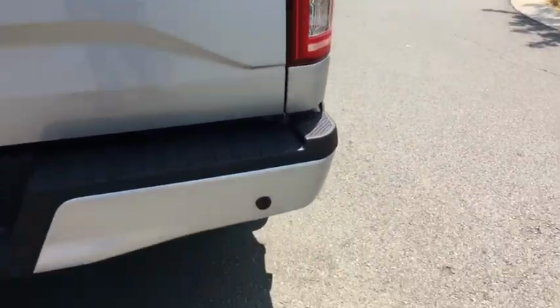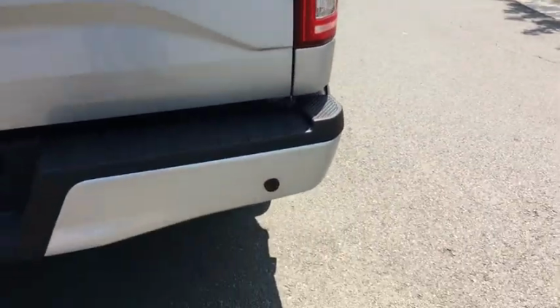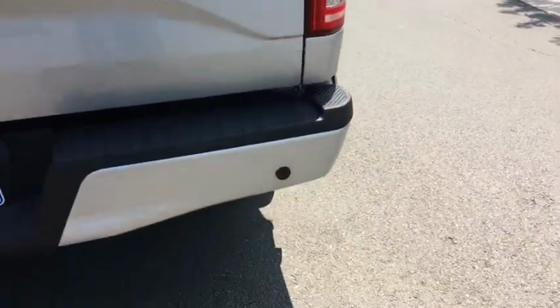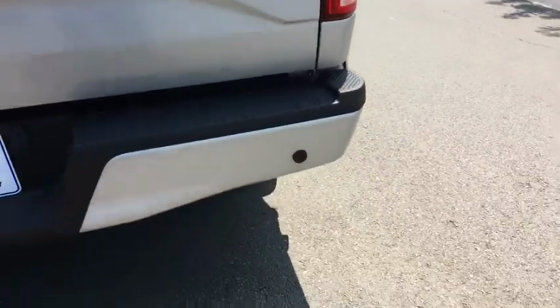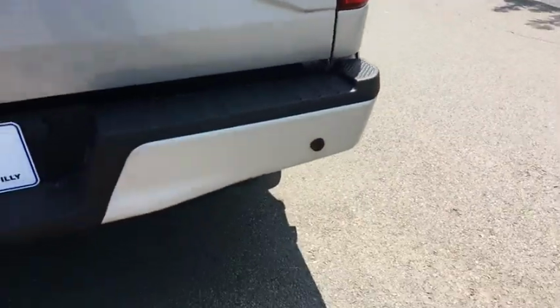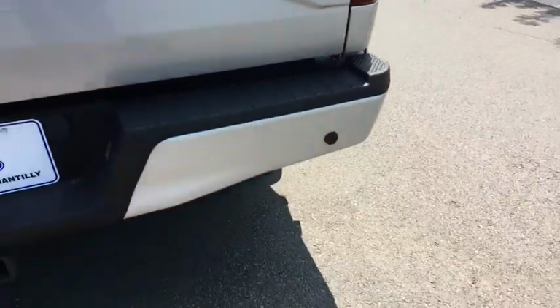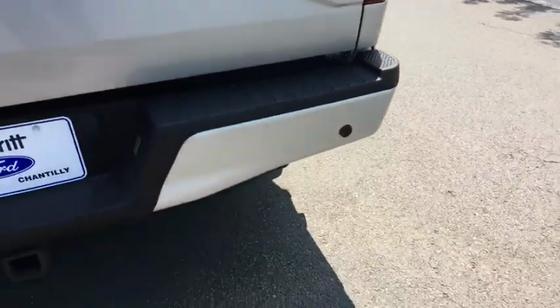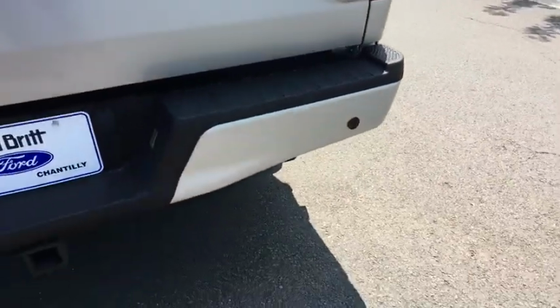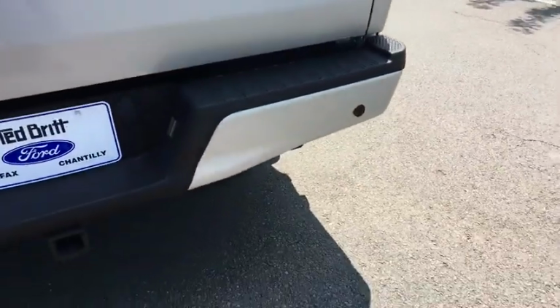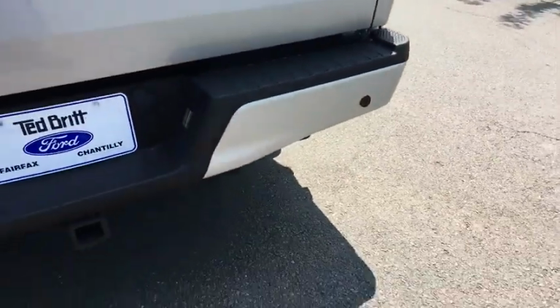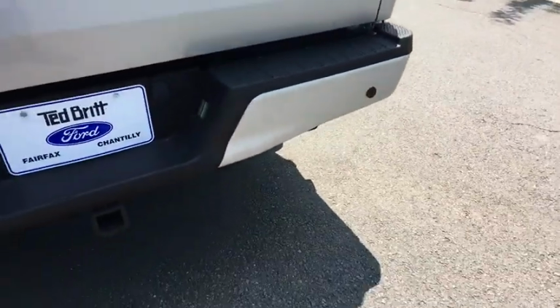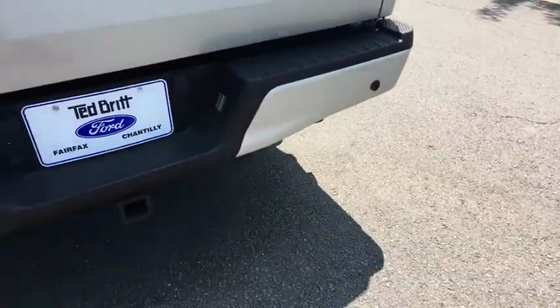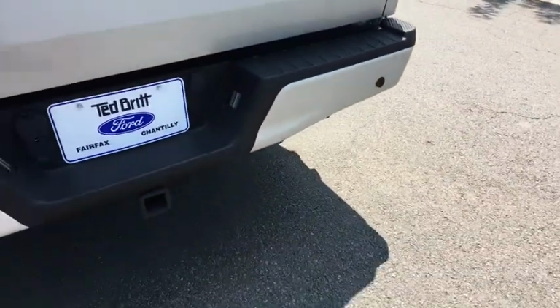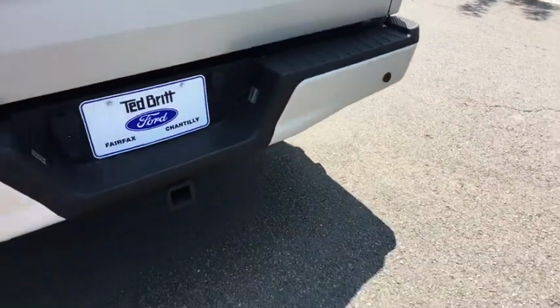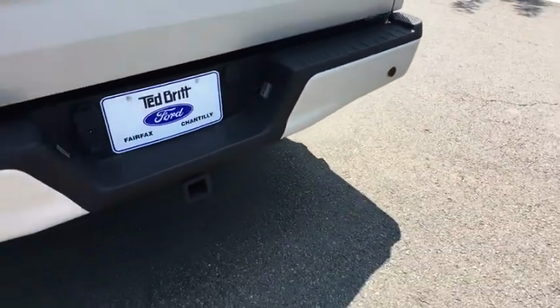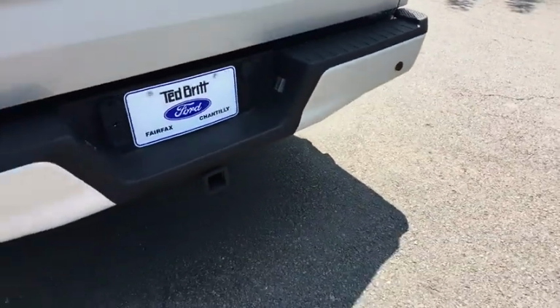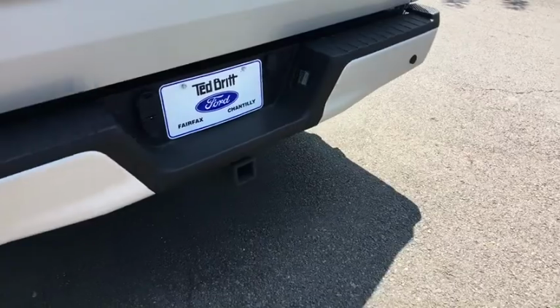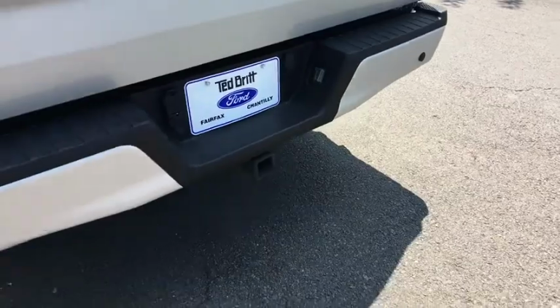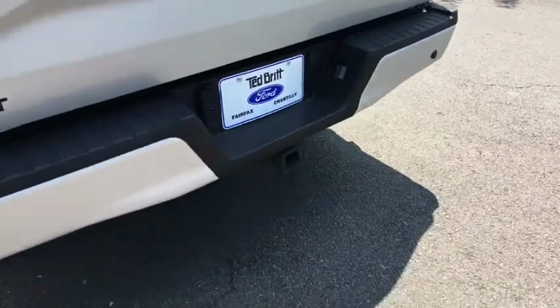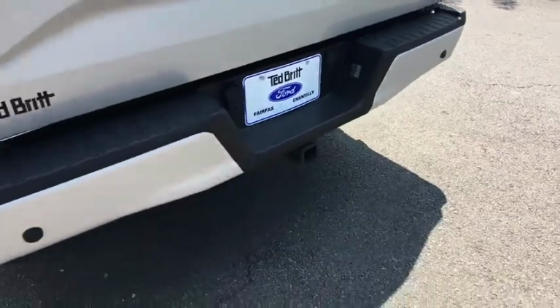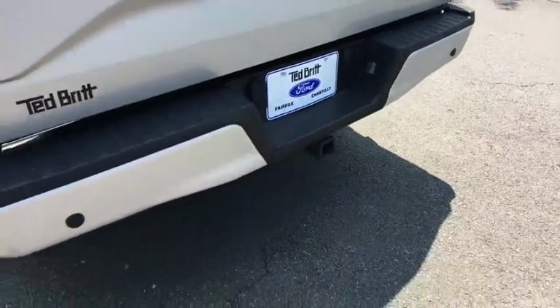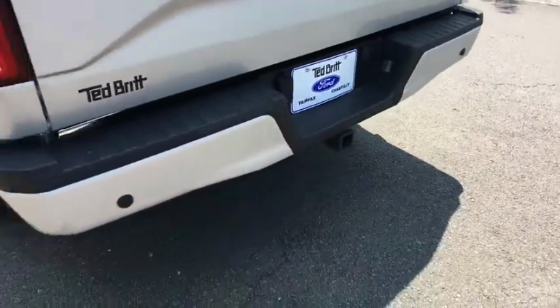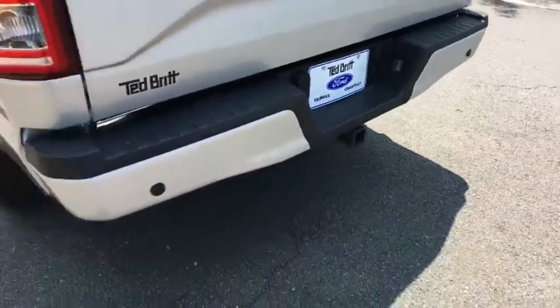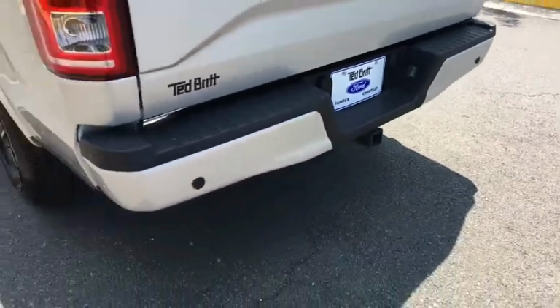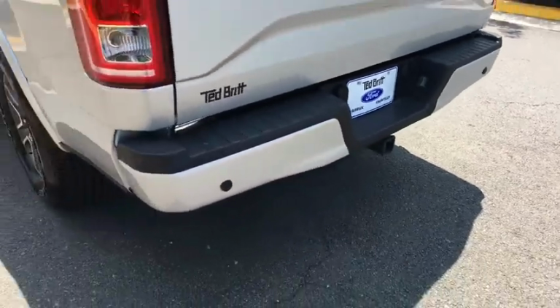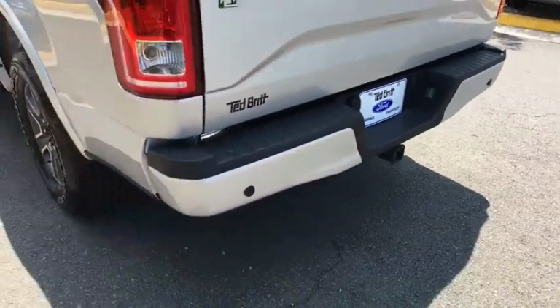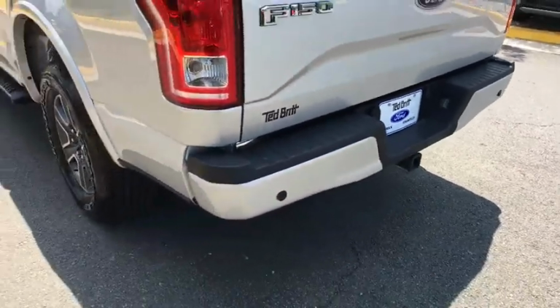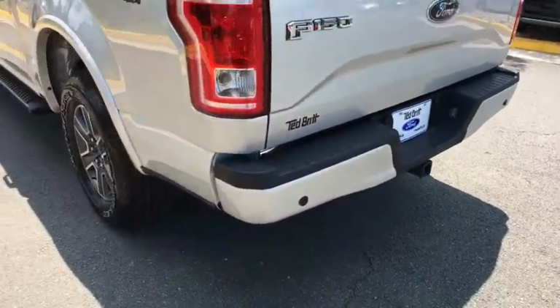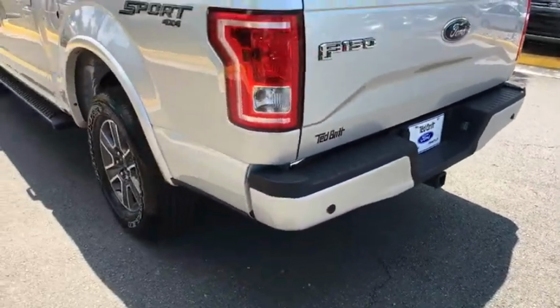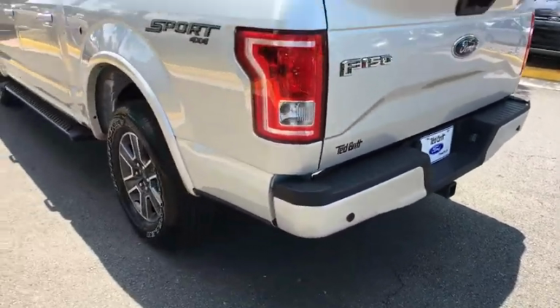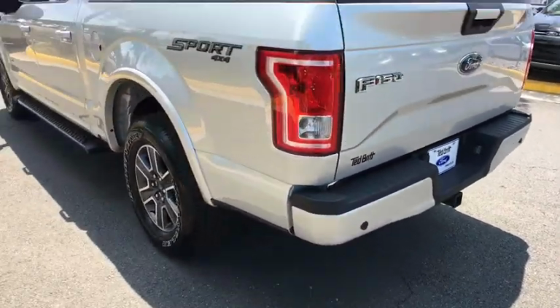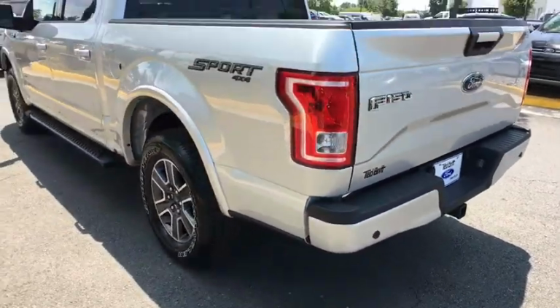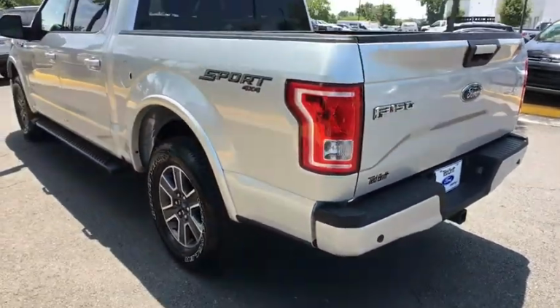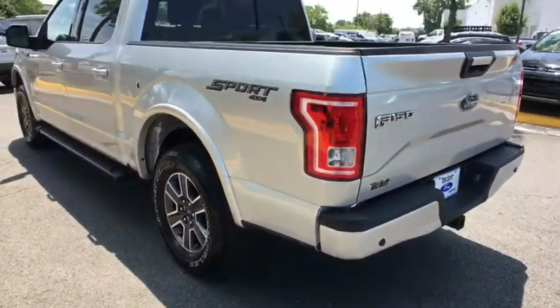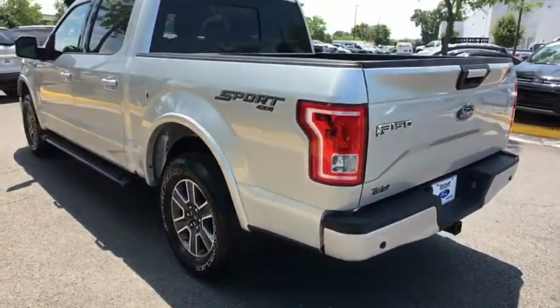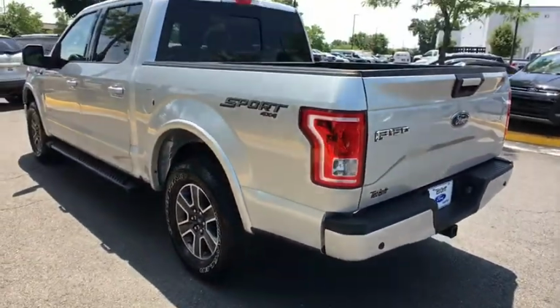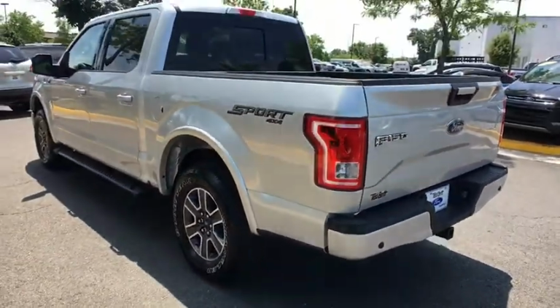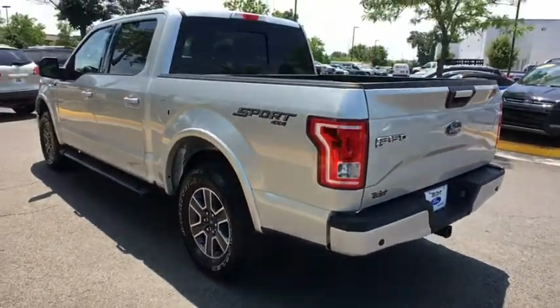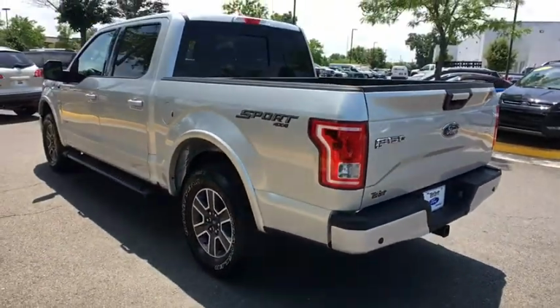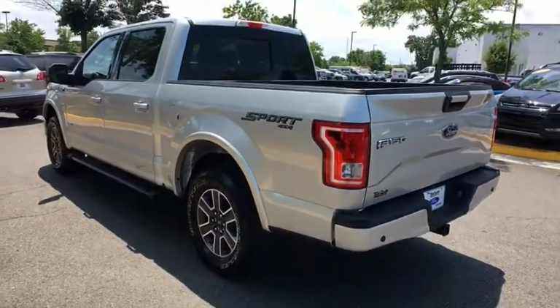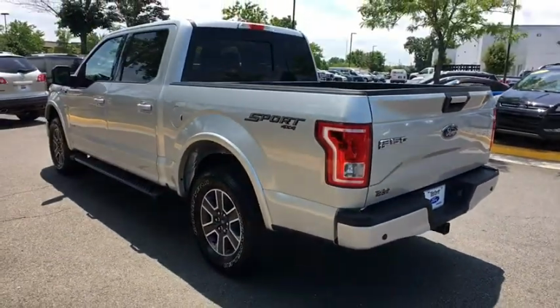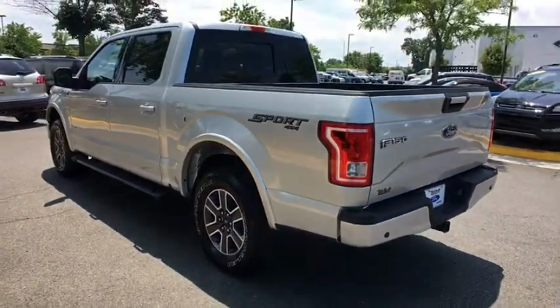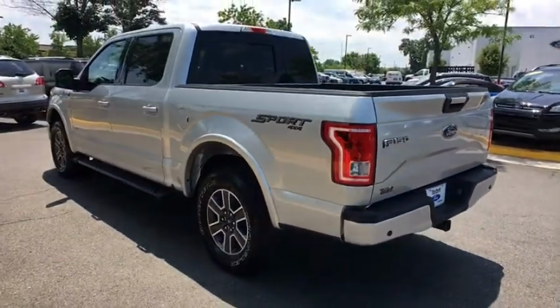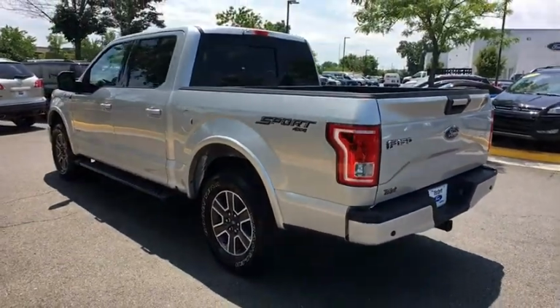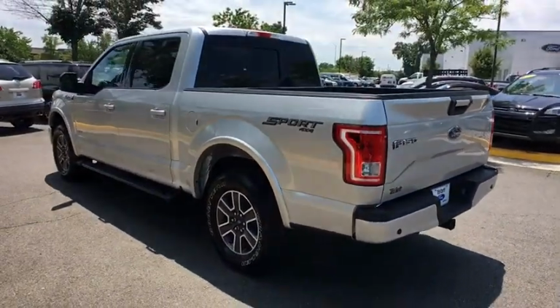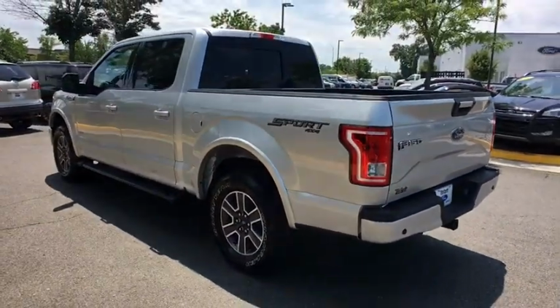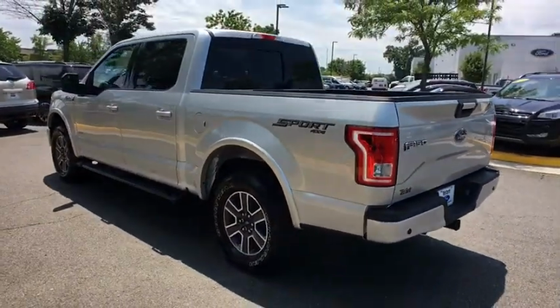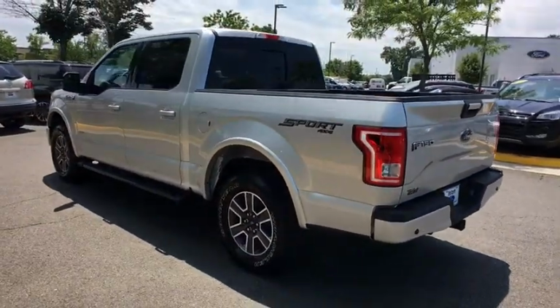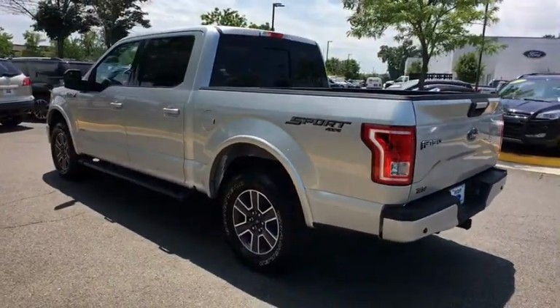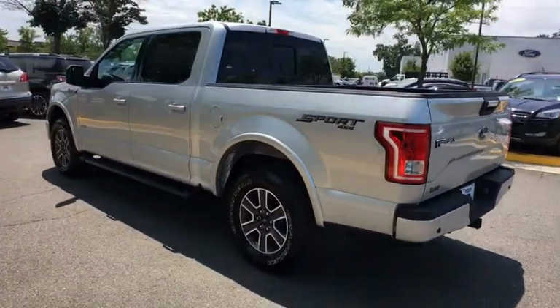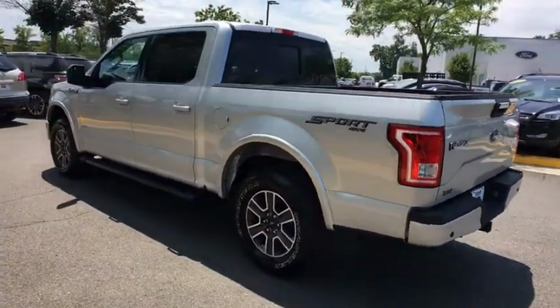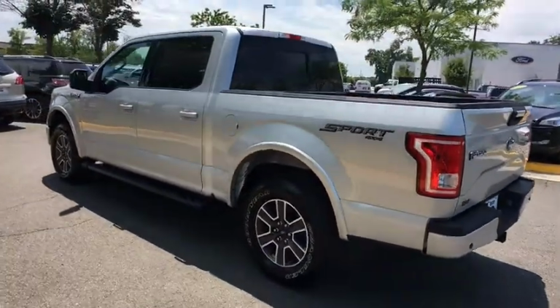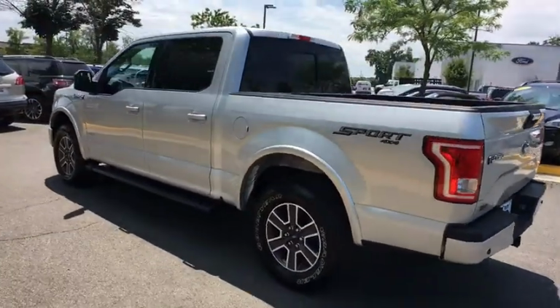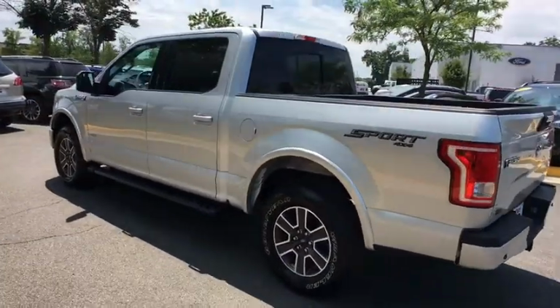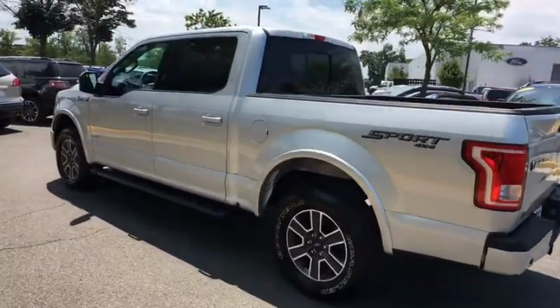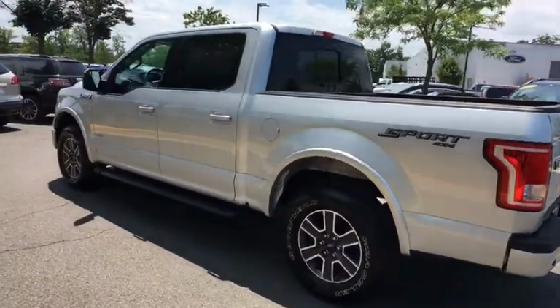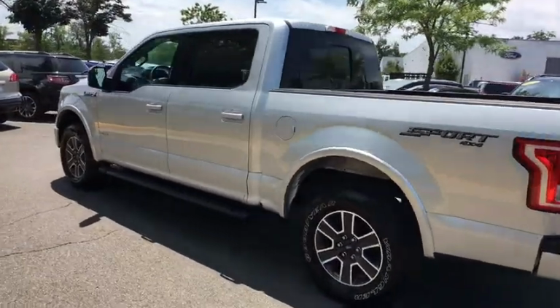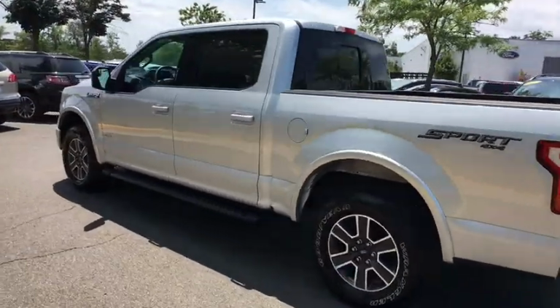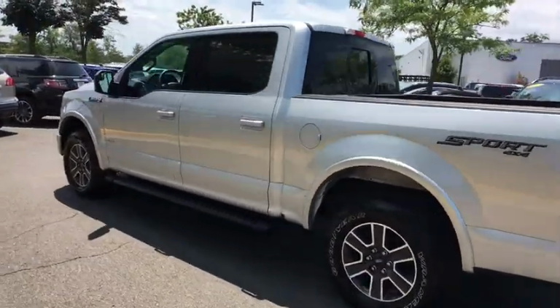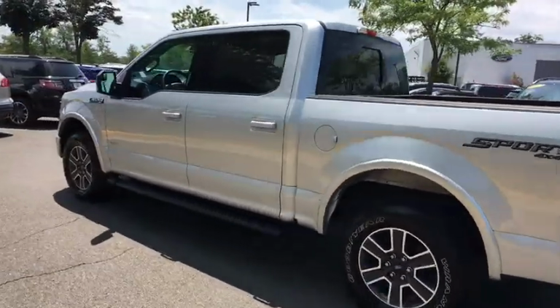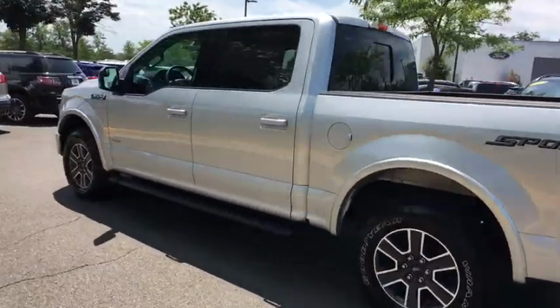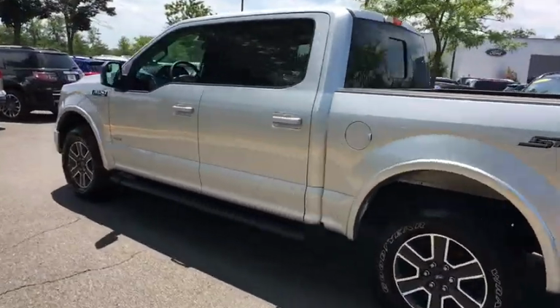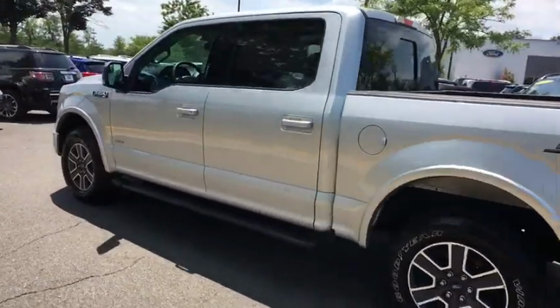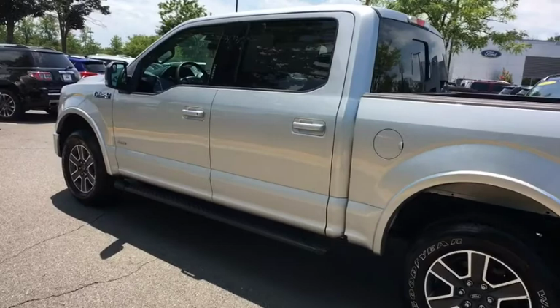Compass, remote keyless entry, tachometer, brake assist, panic alarm, tilt steering wheel, driver vanity mirror.